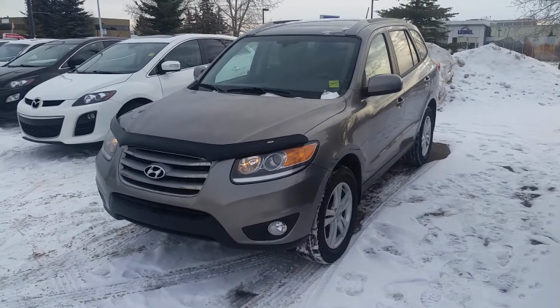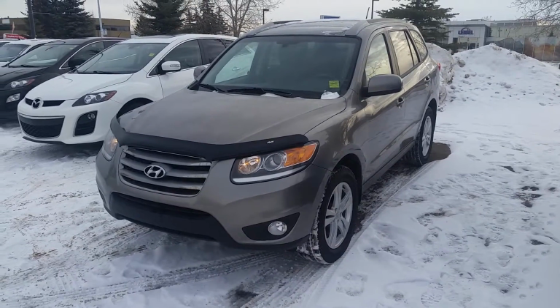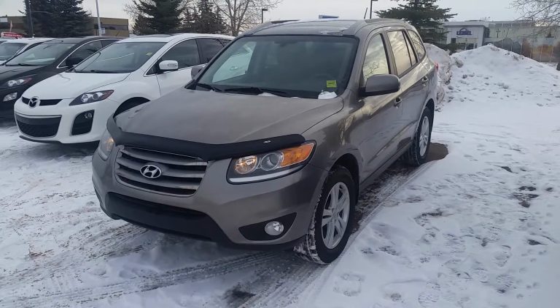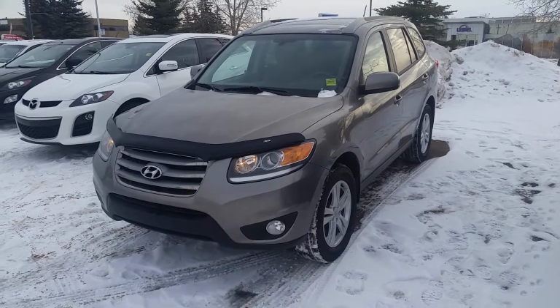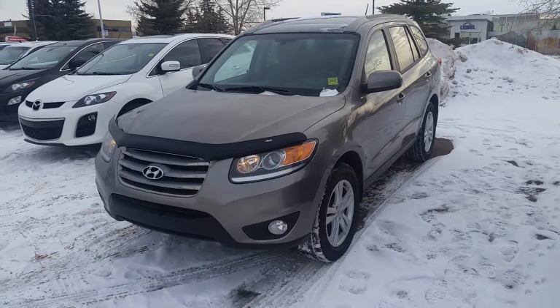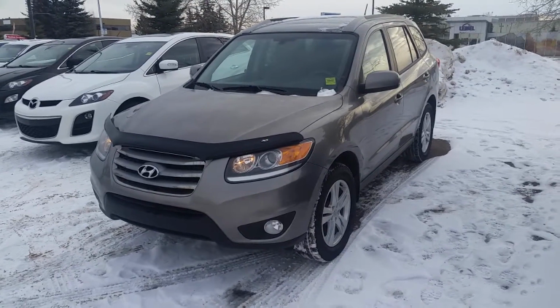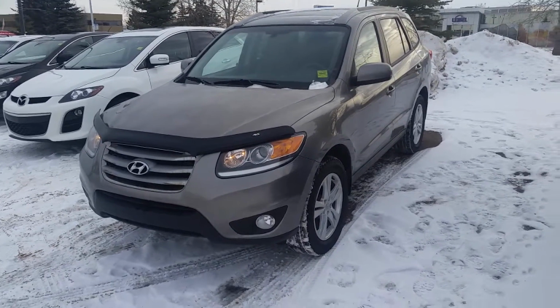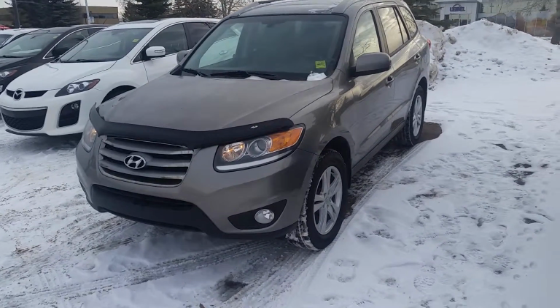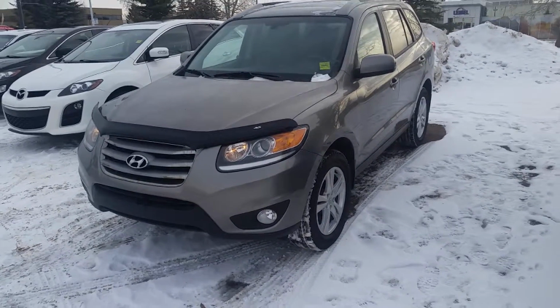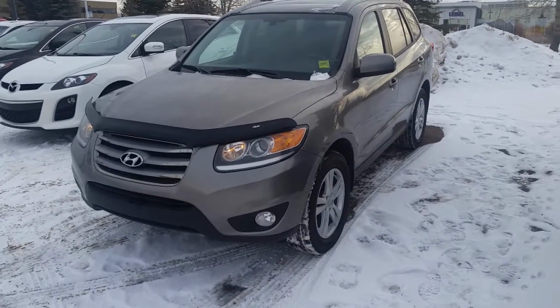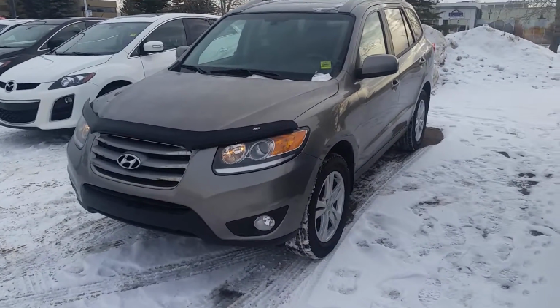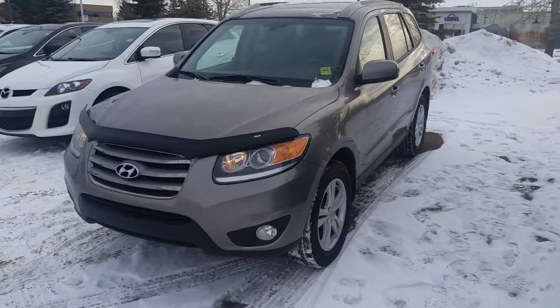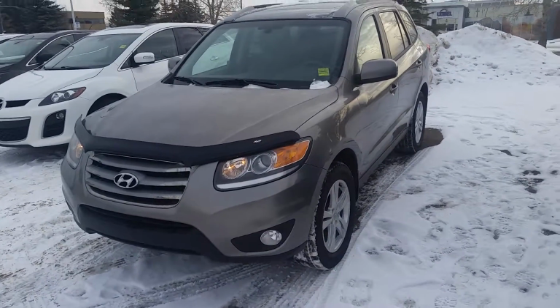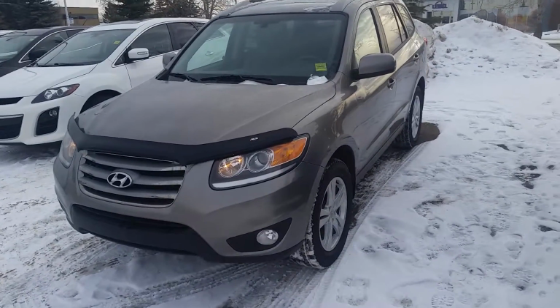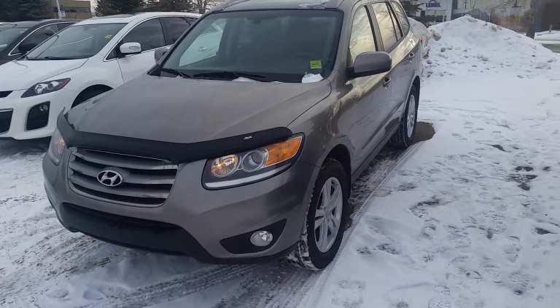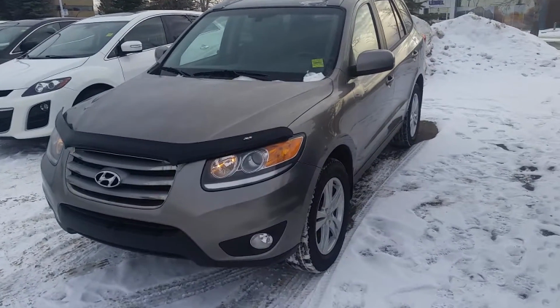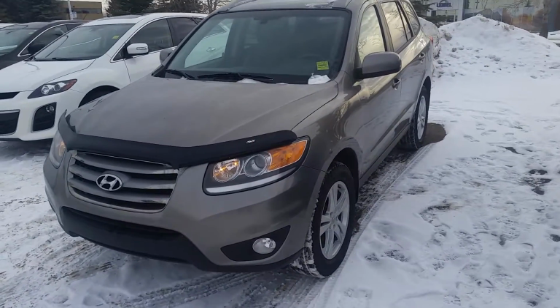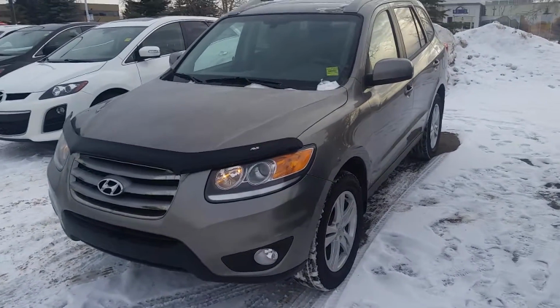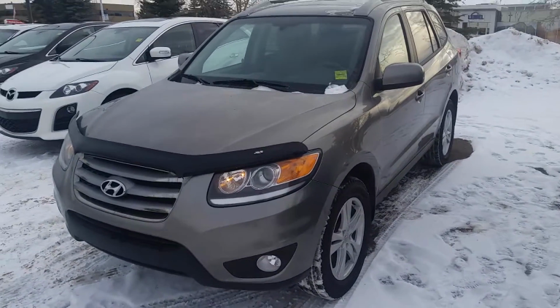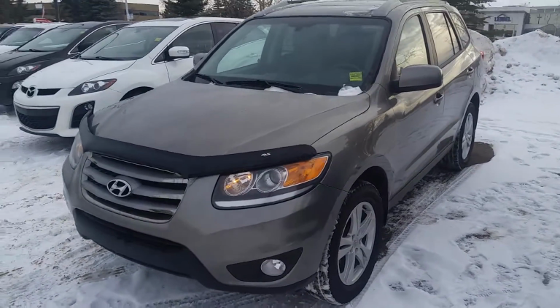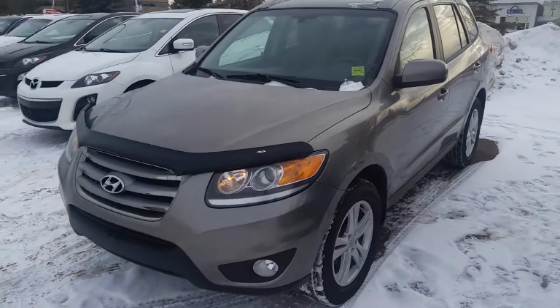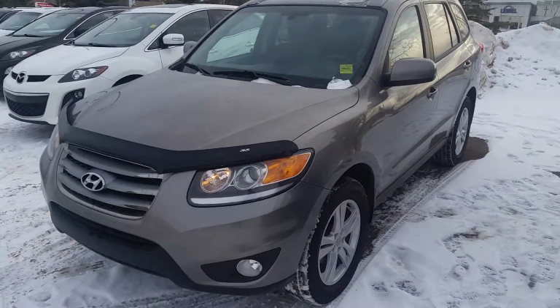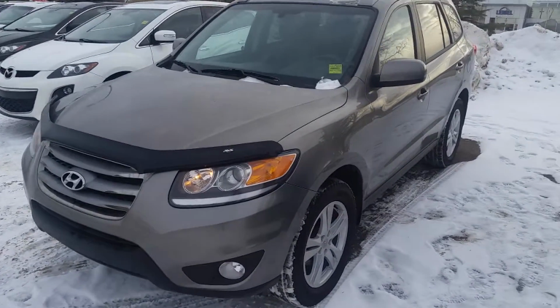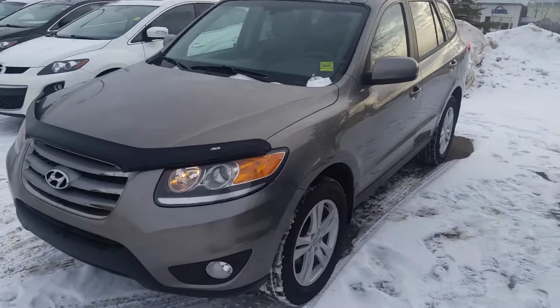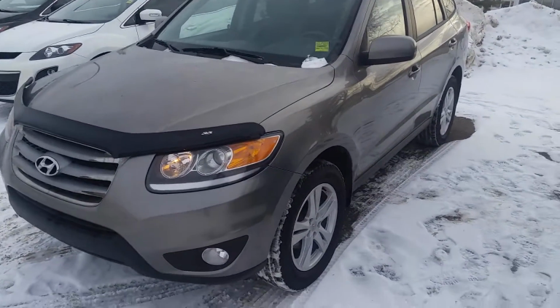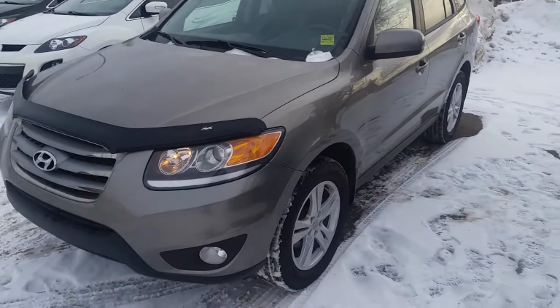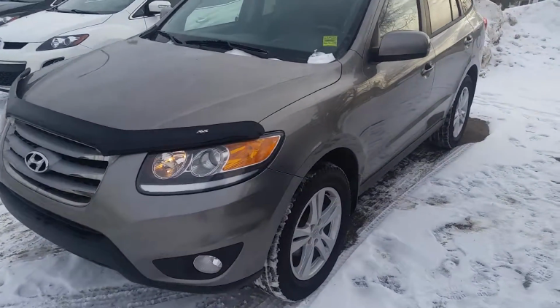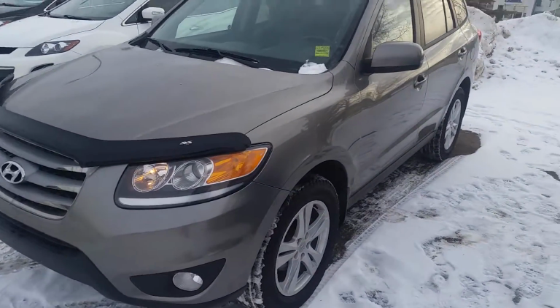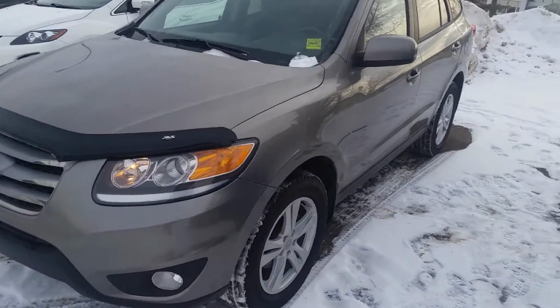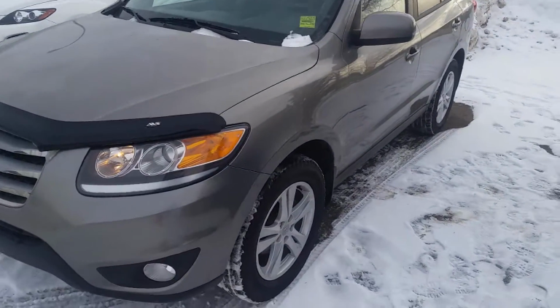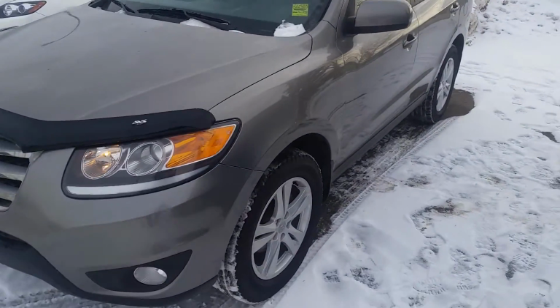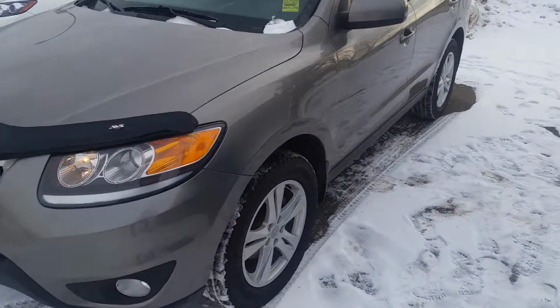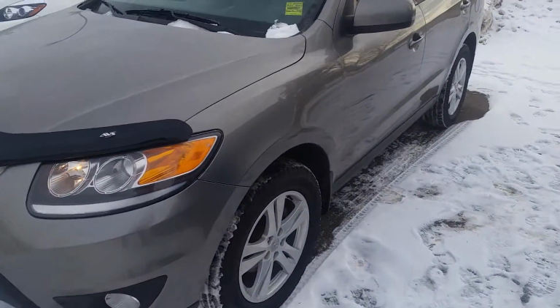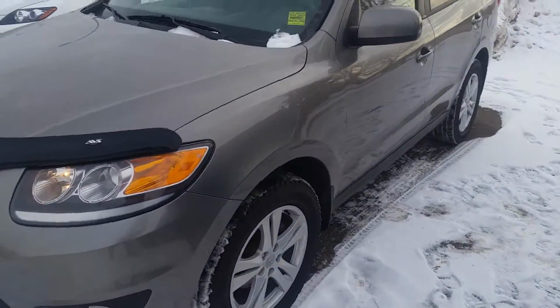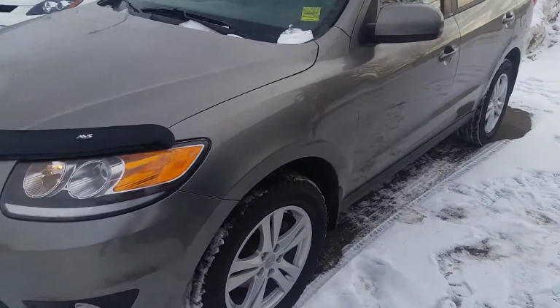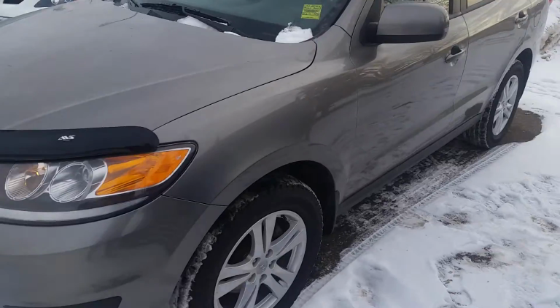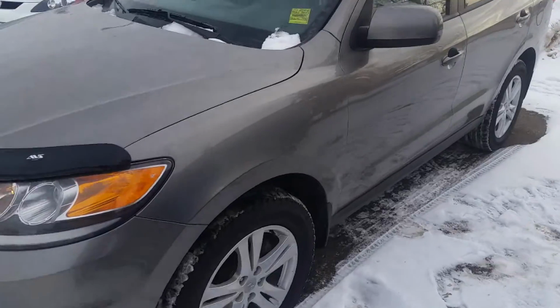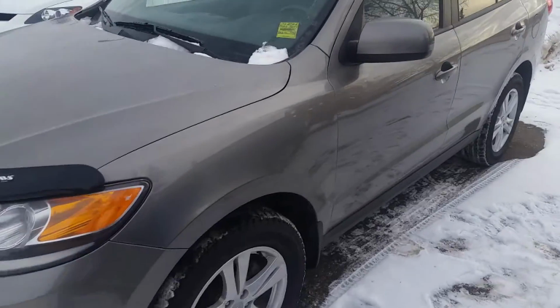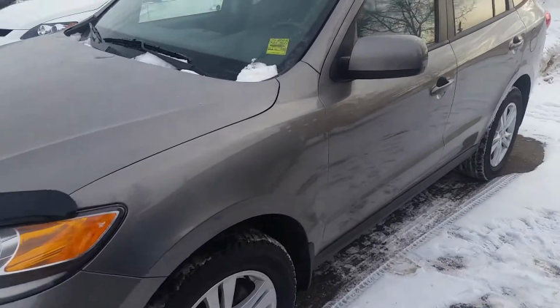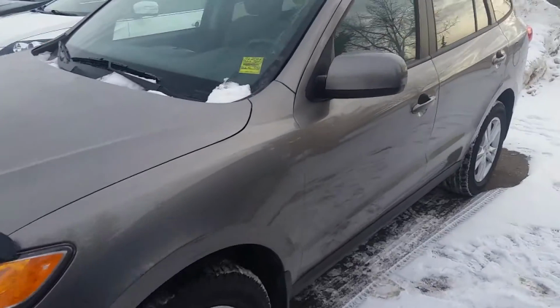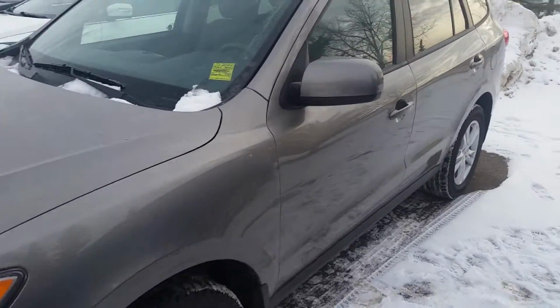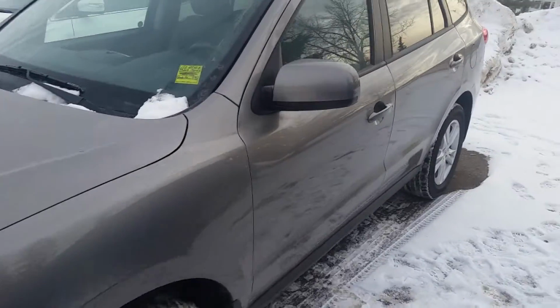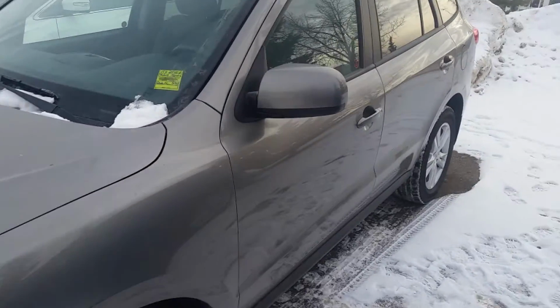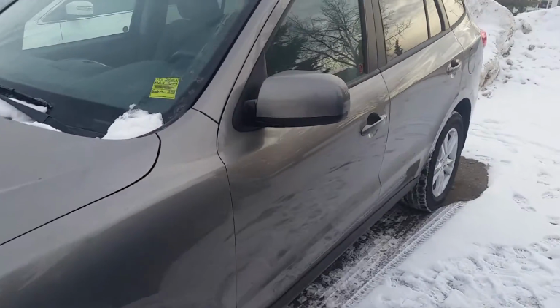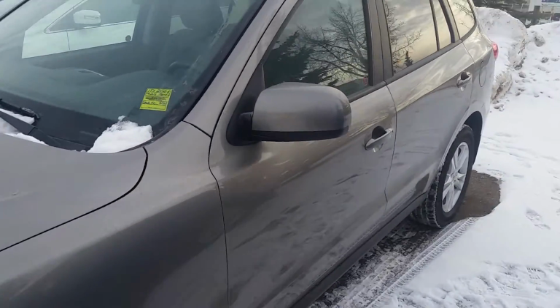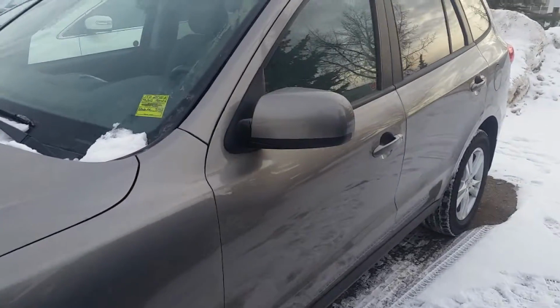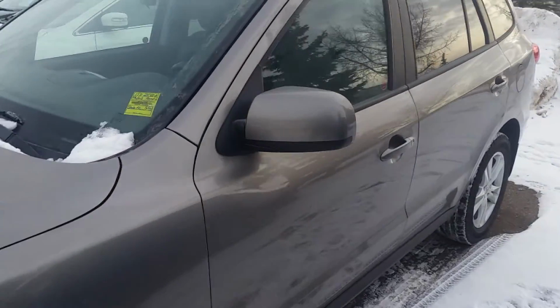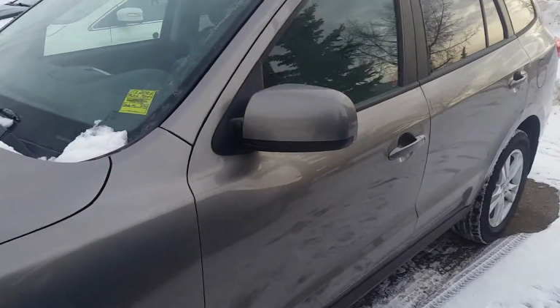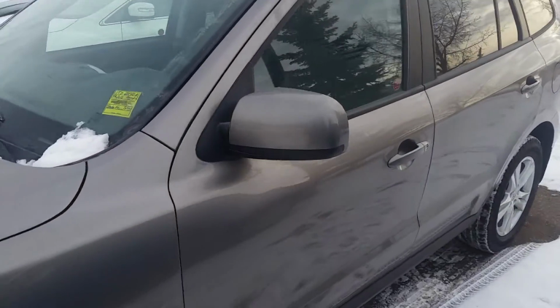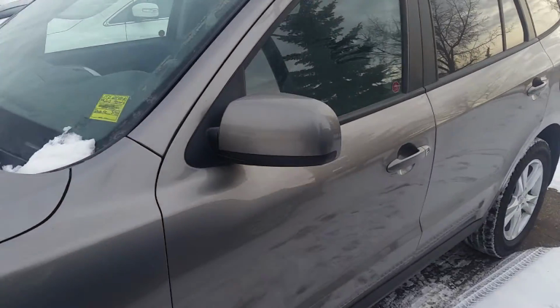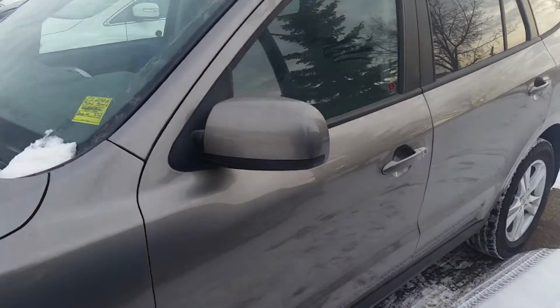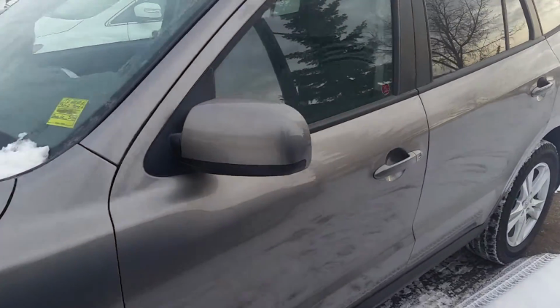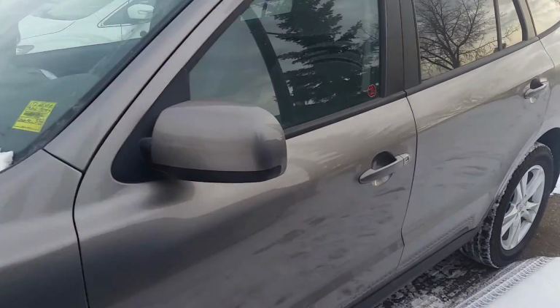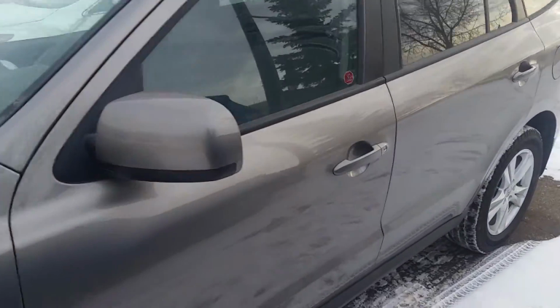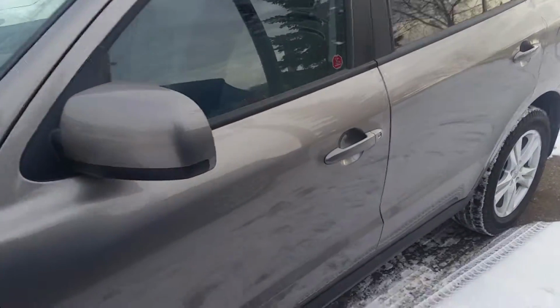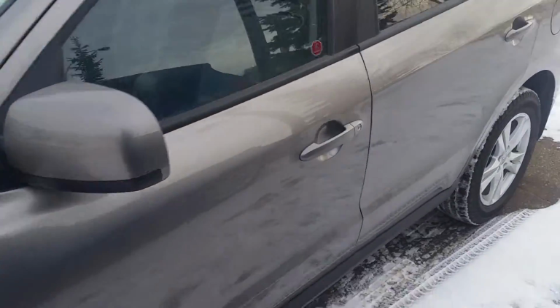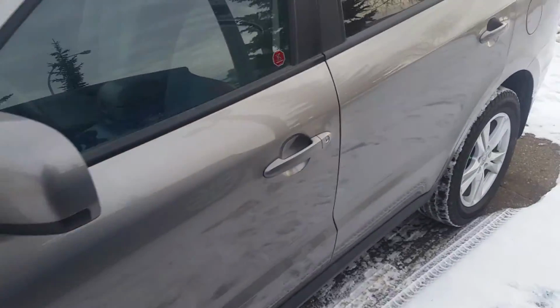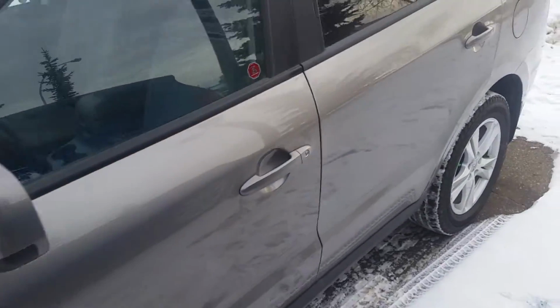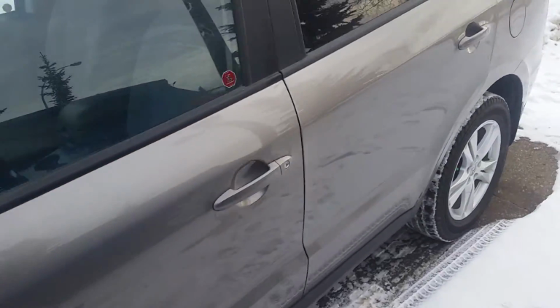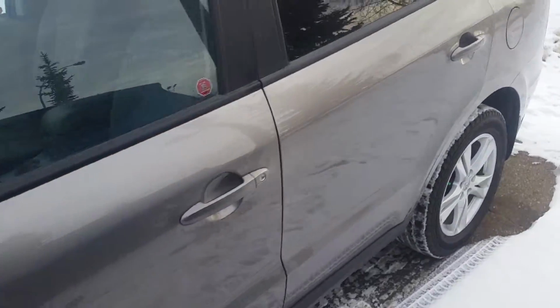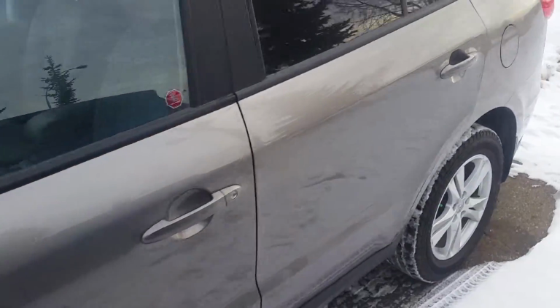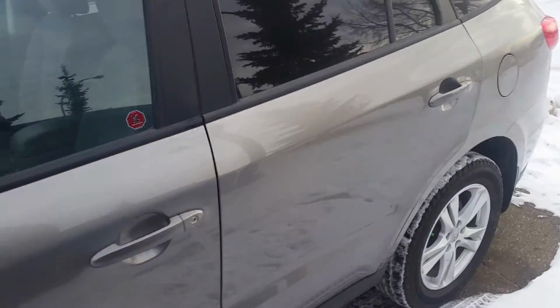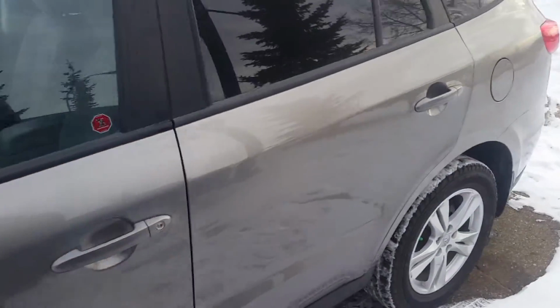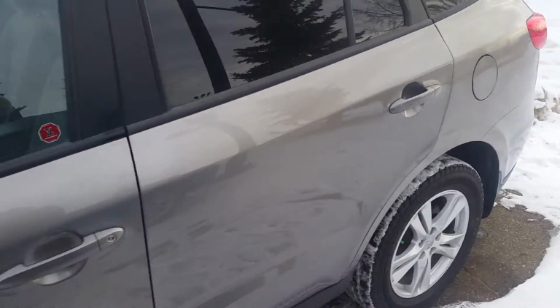Hello, this is Danny Colino from Mayfield Toyota Scion. I'm just sending you a quick little YouTube video here on the 2012 Hyundai Santa Fe.